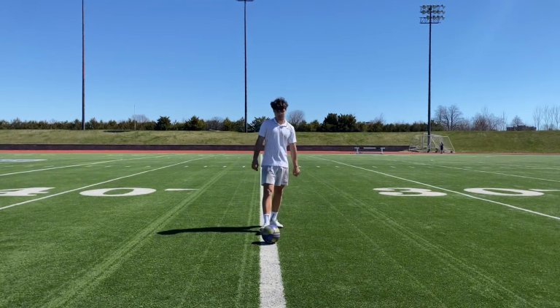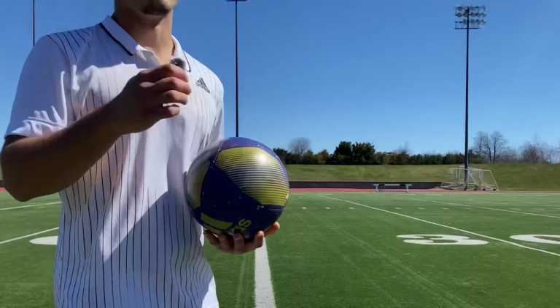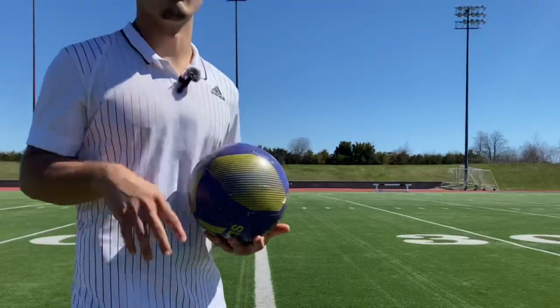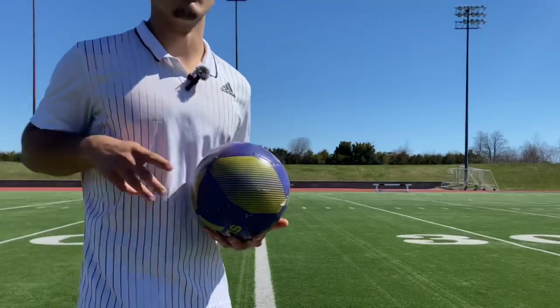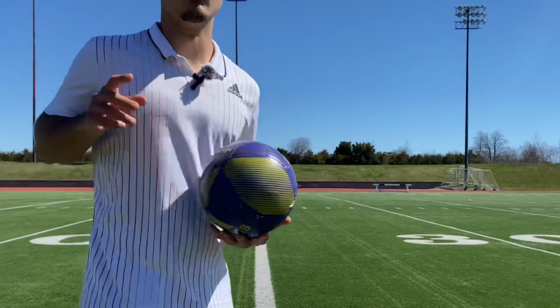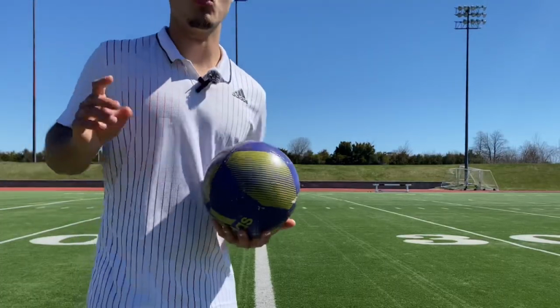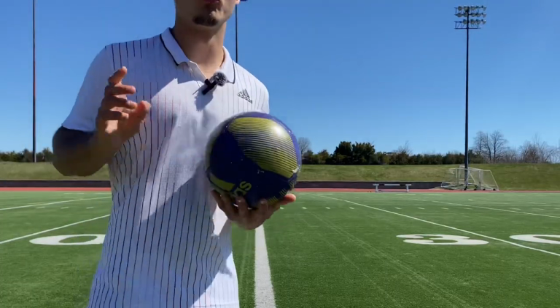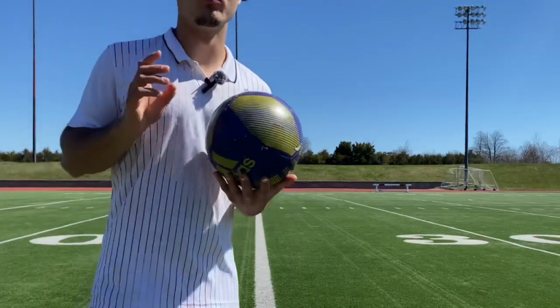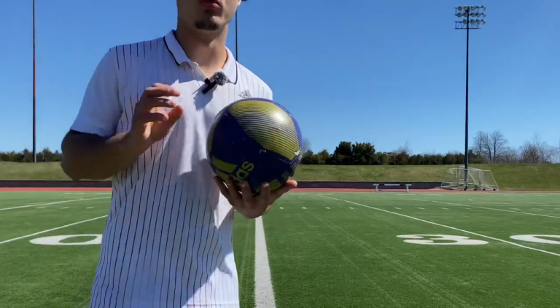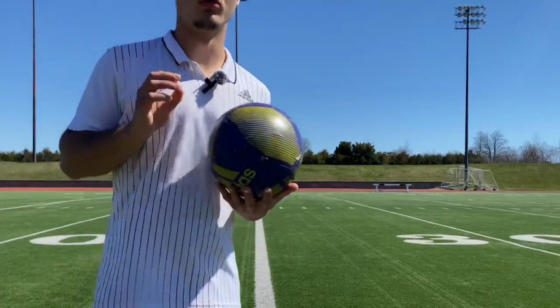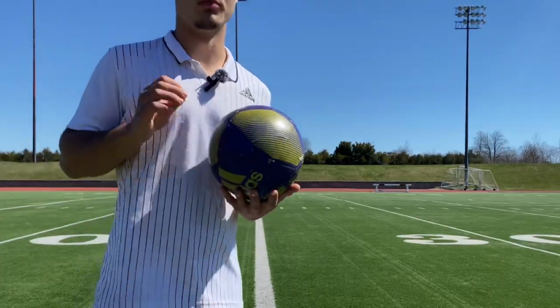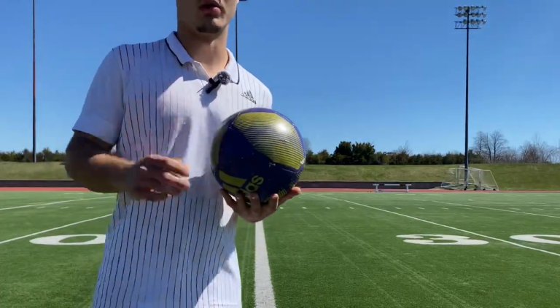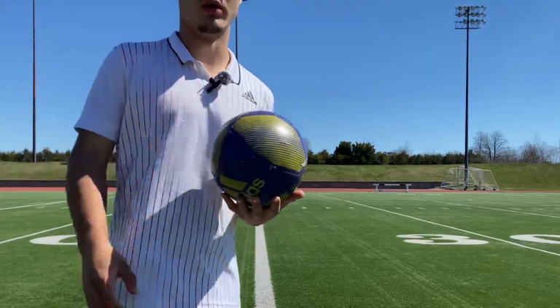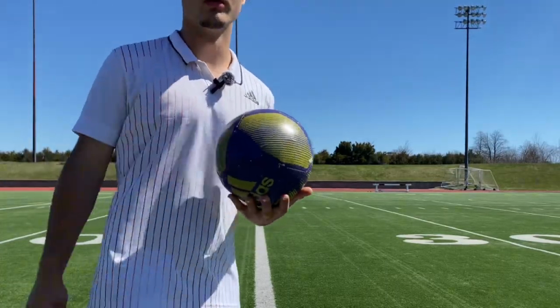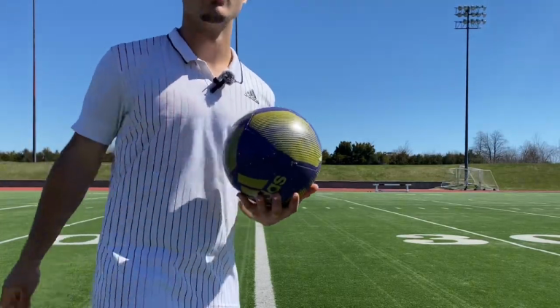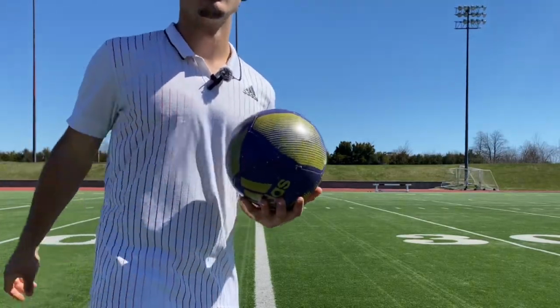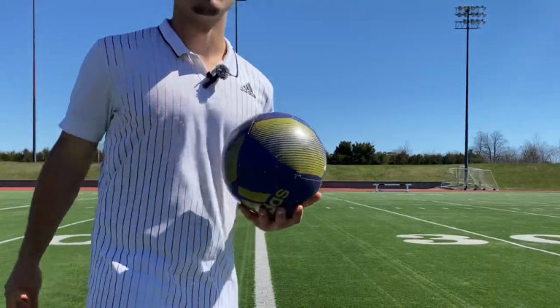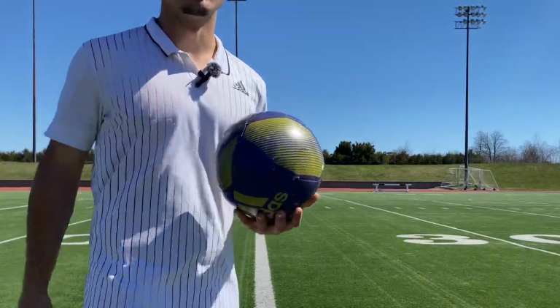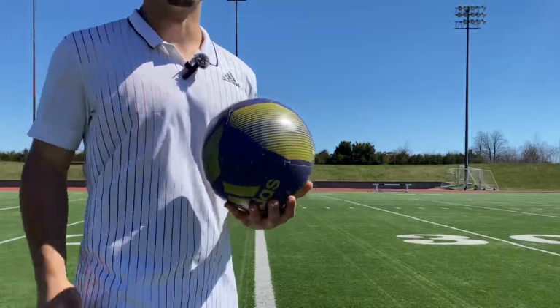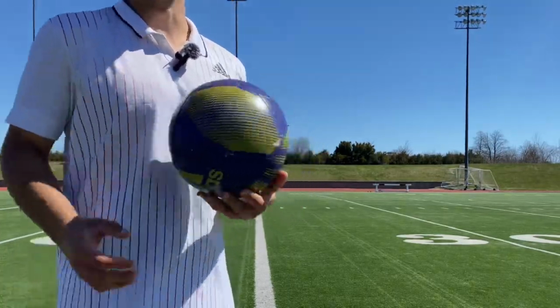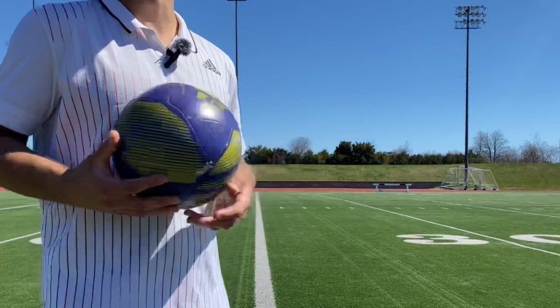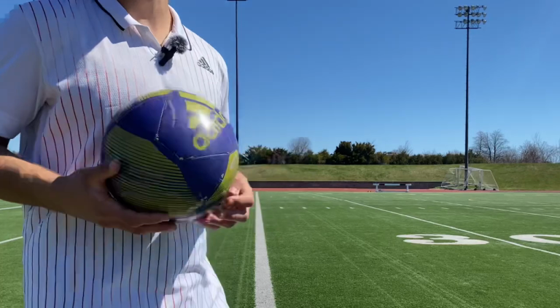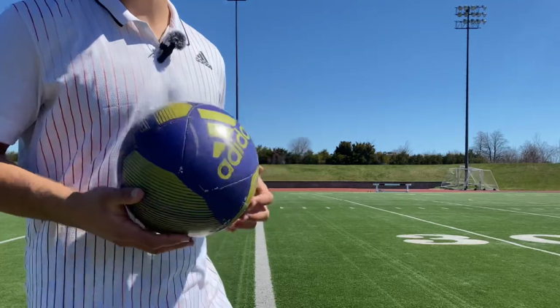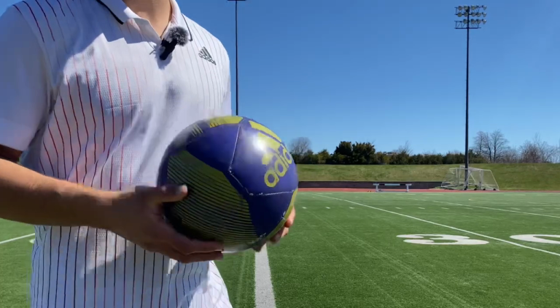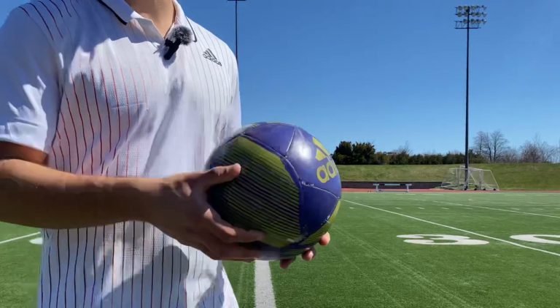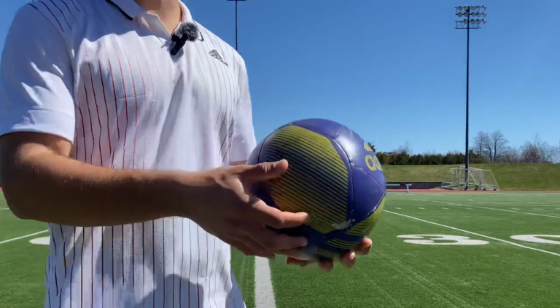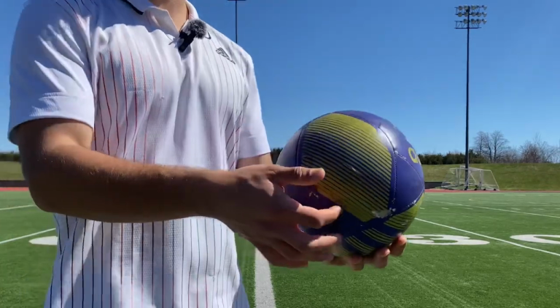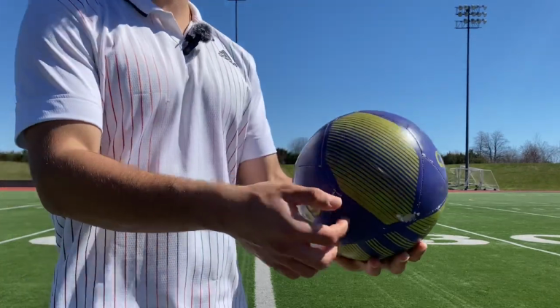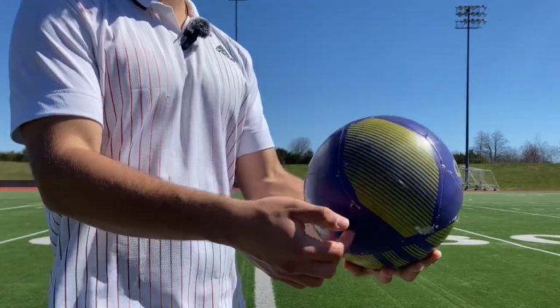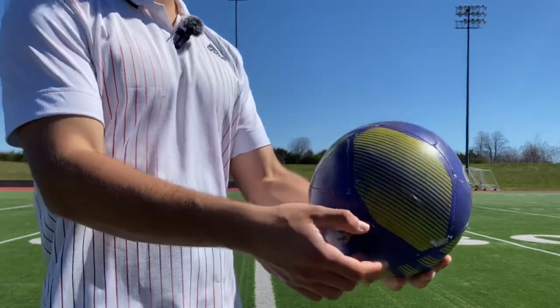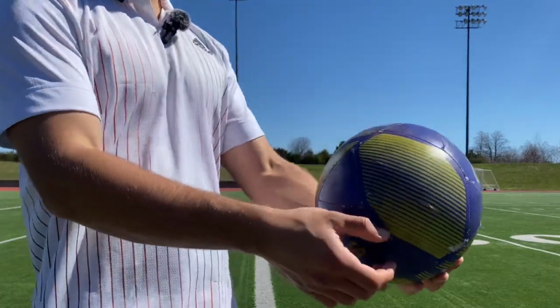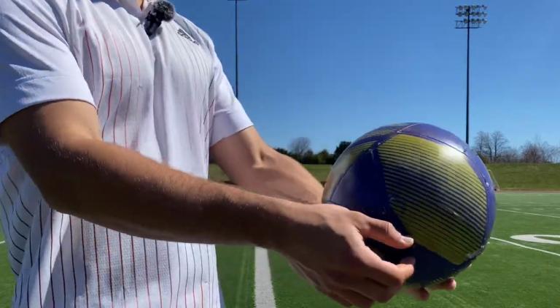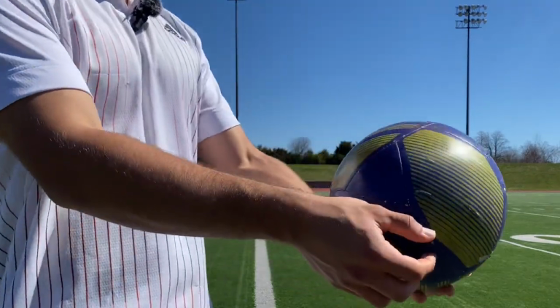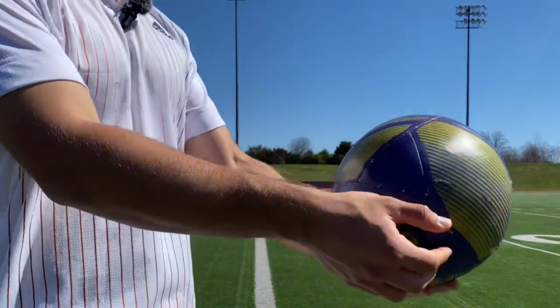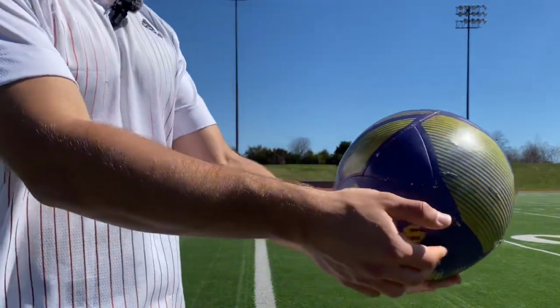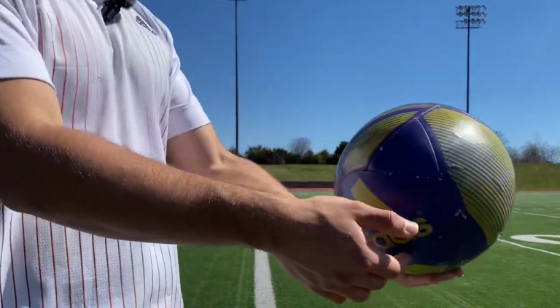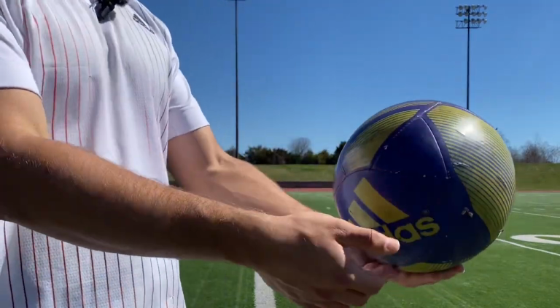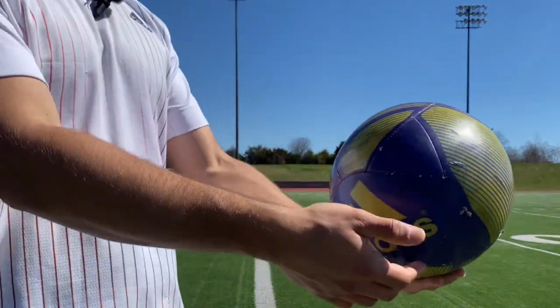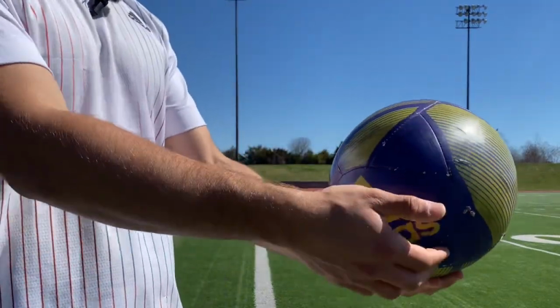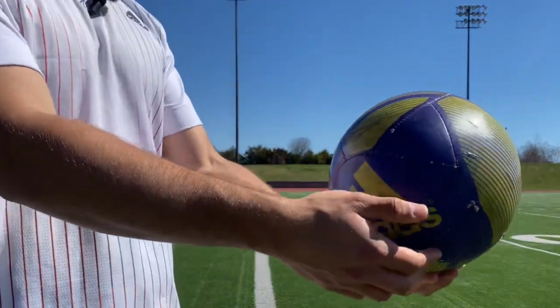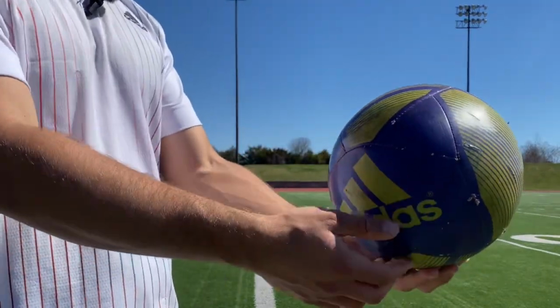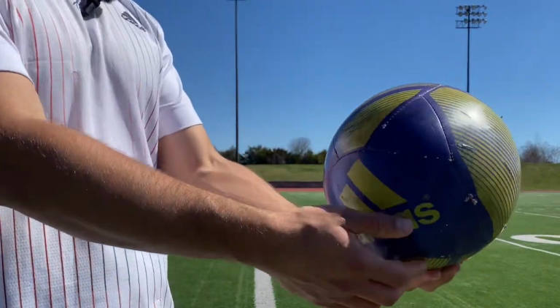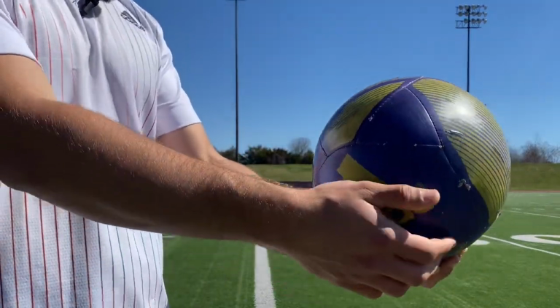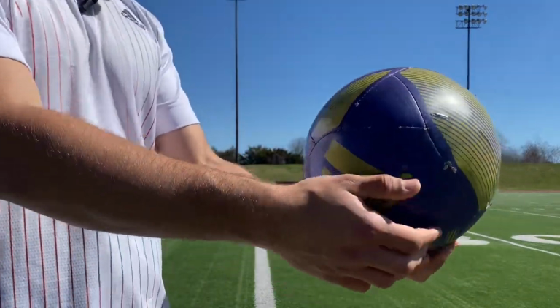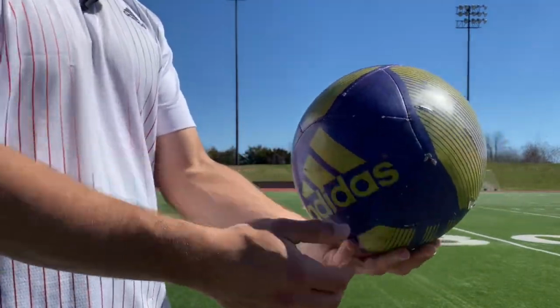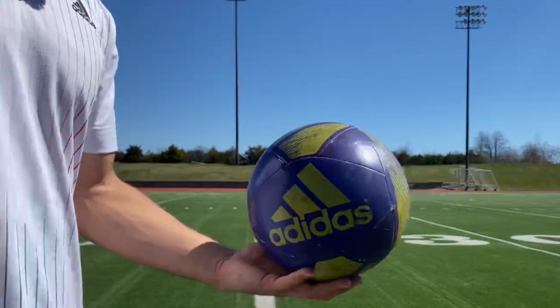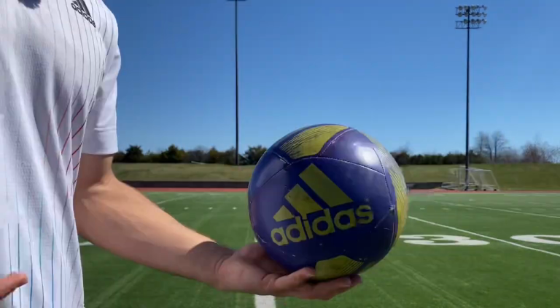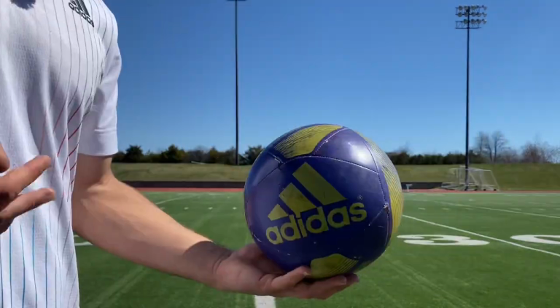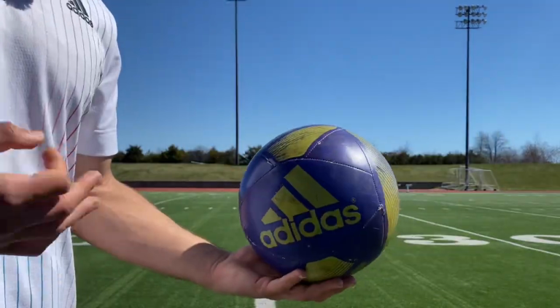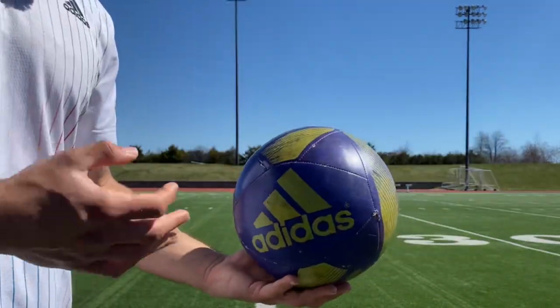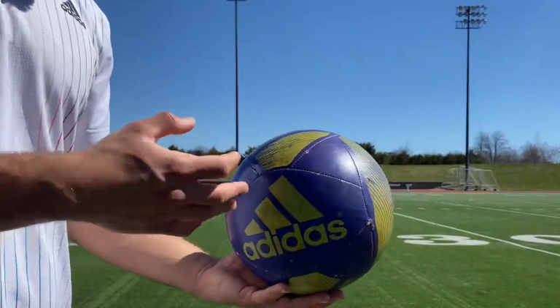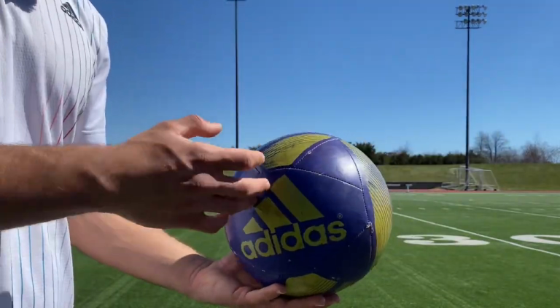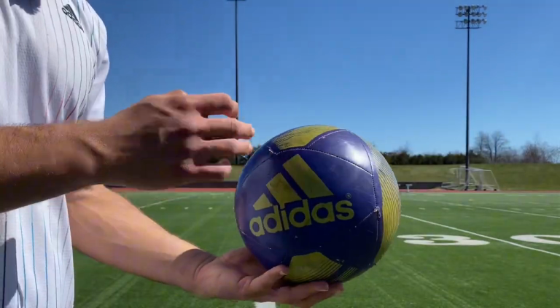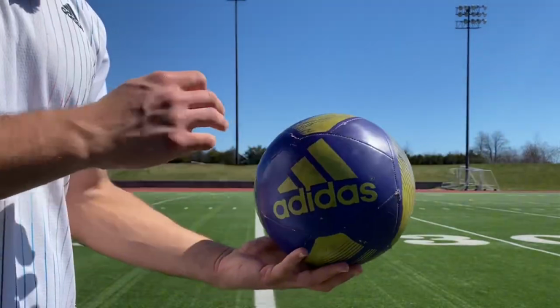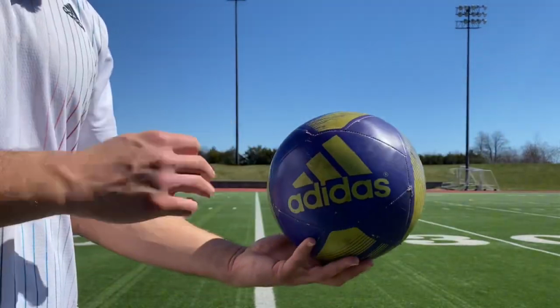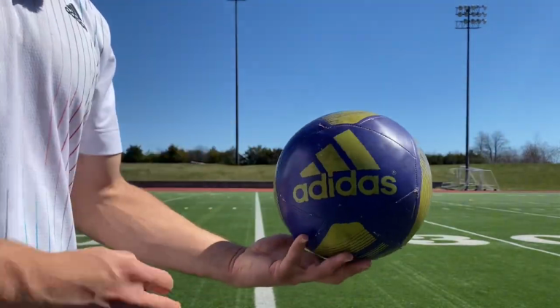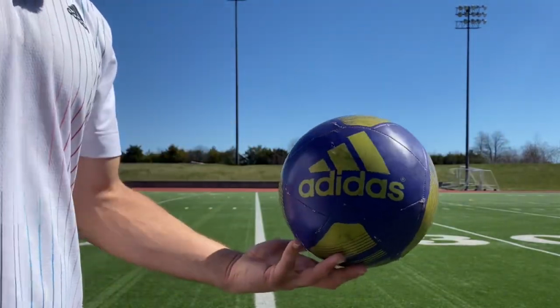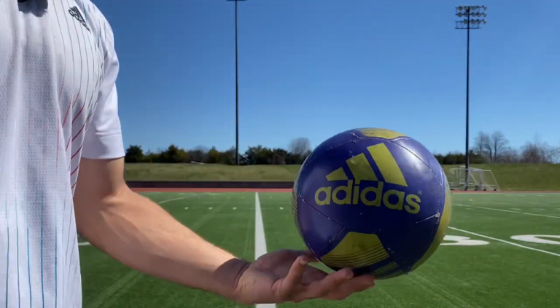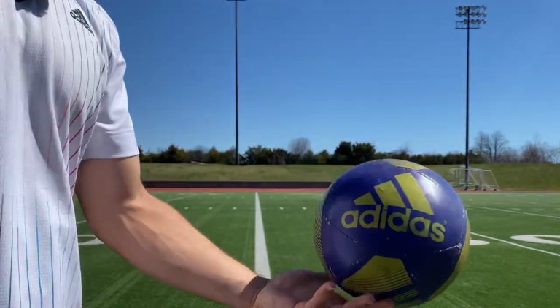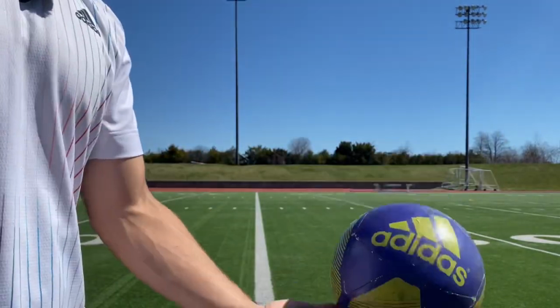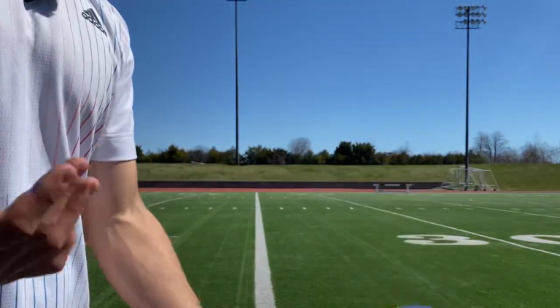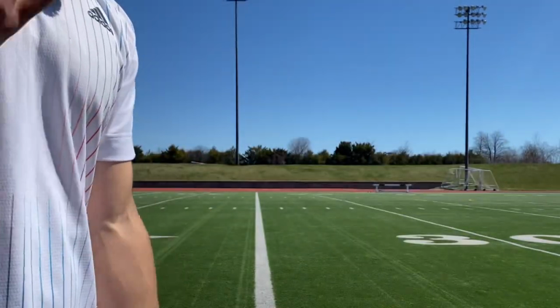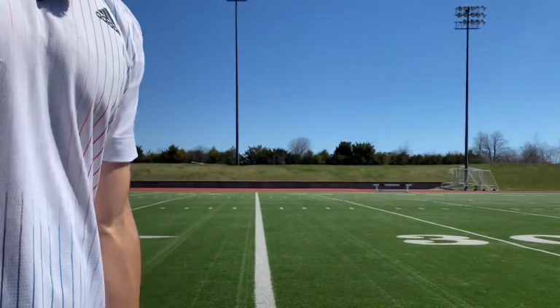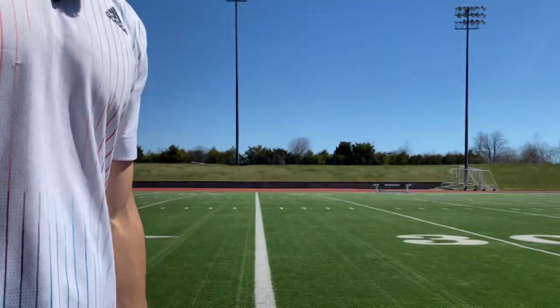And for the most important part, you want to make sure that you're slicing the ball down here at the bottom. If you hit it higher up, it's not going to get lifted.